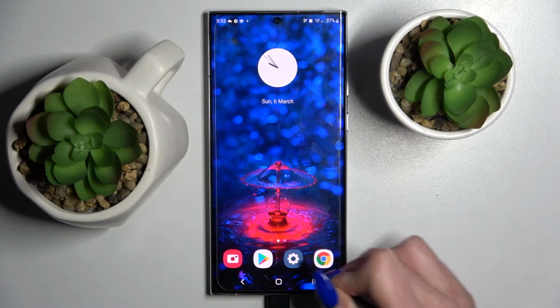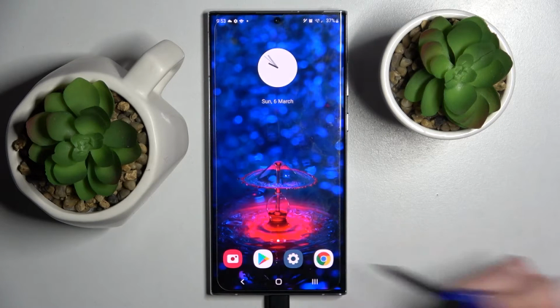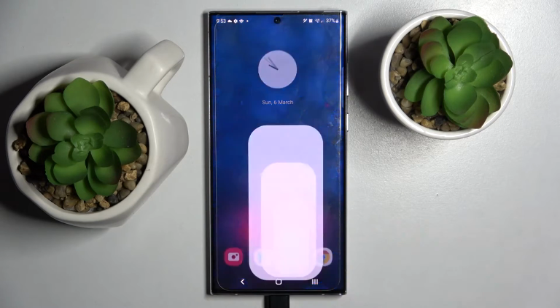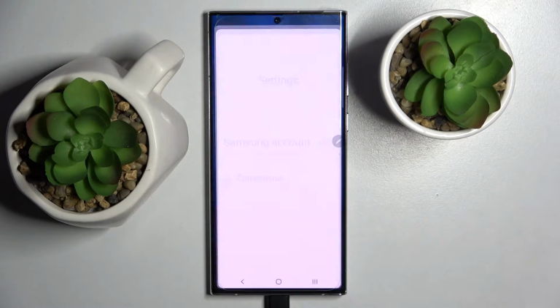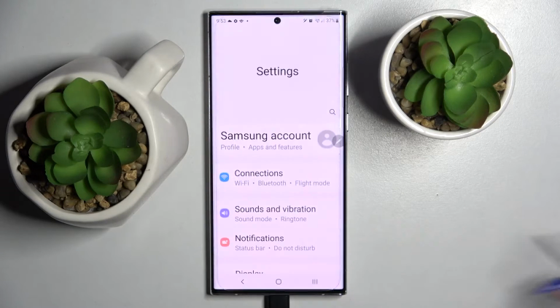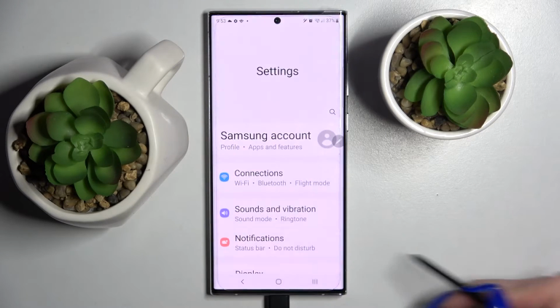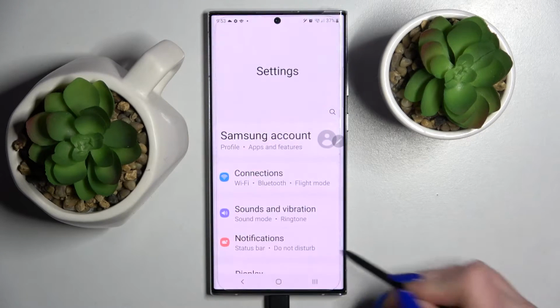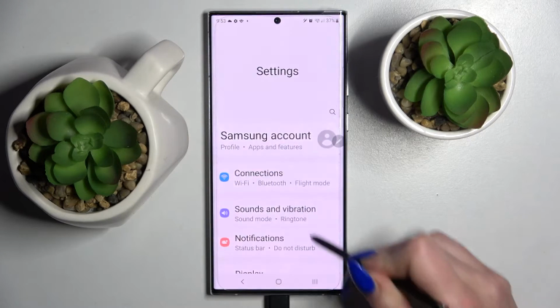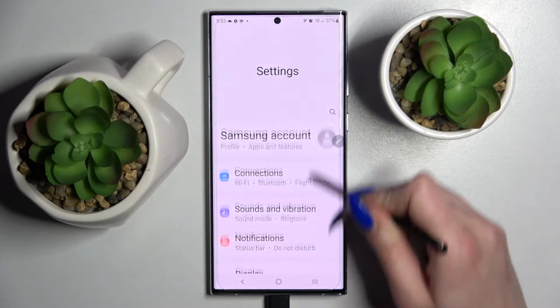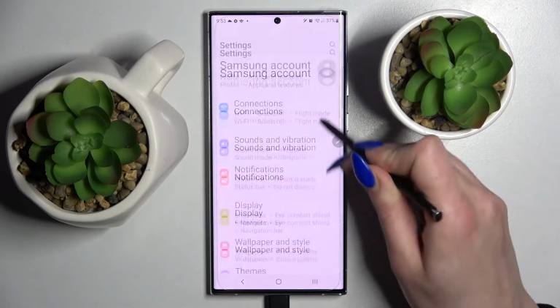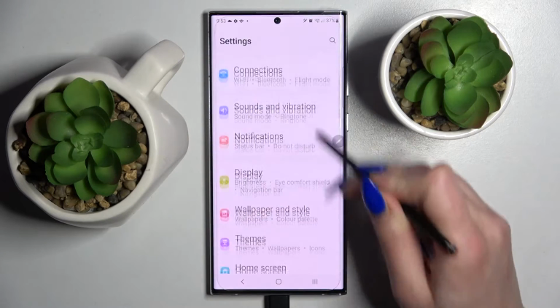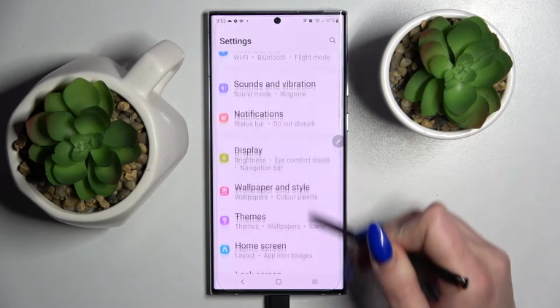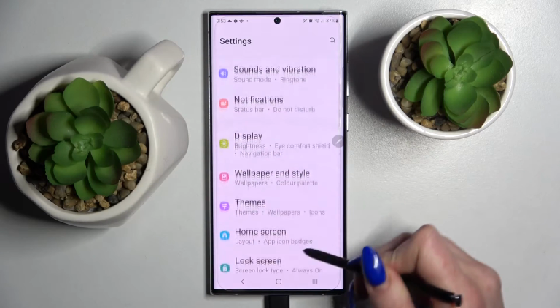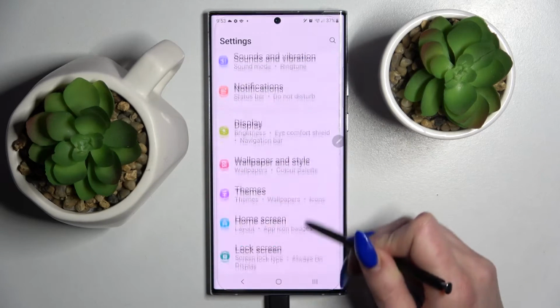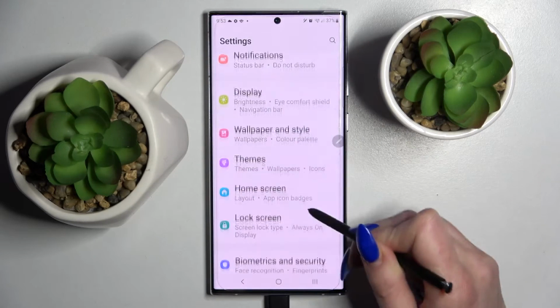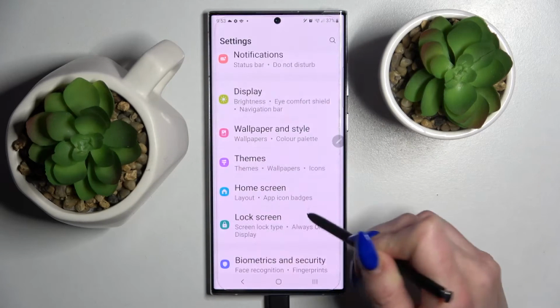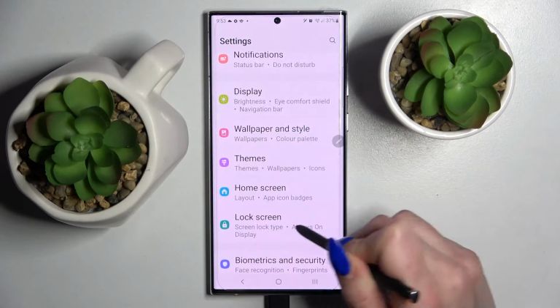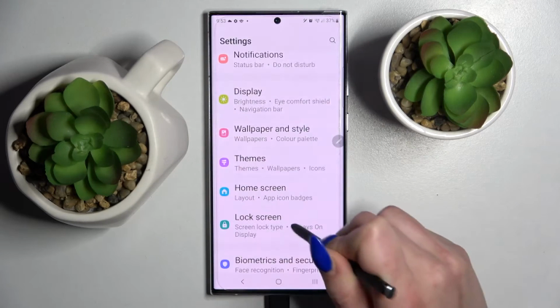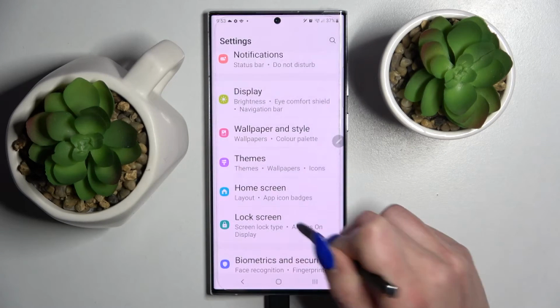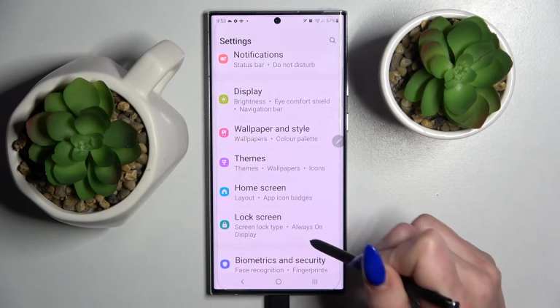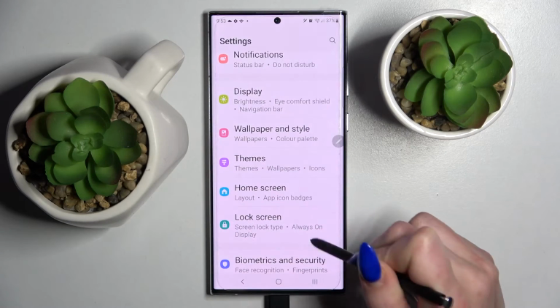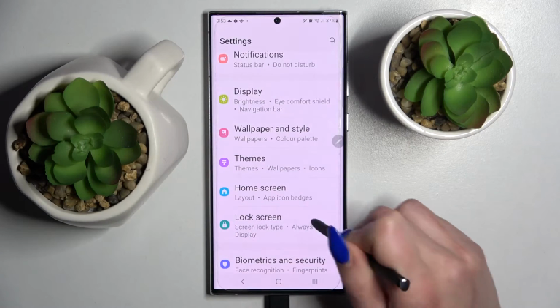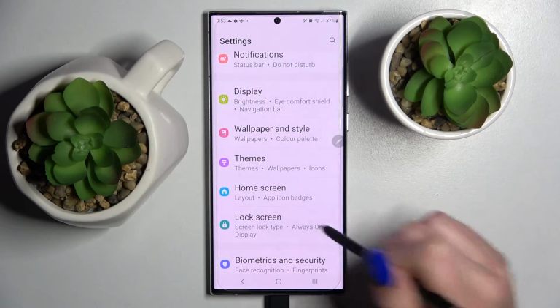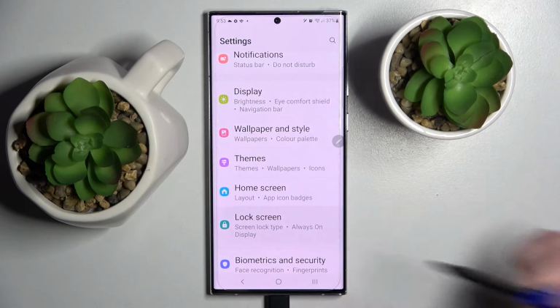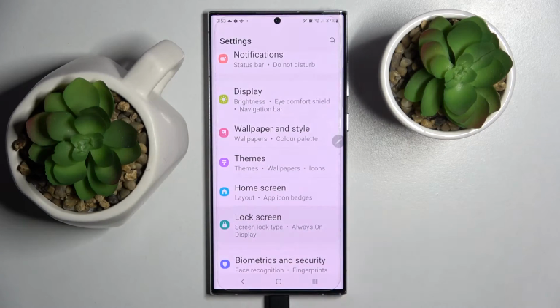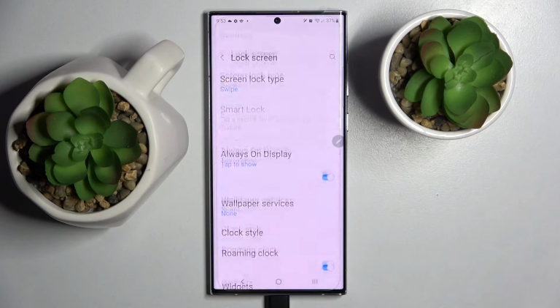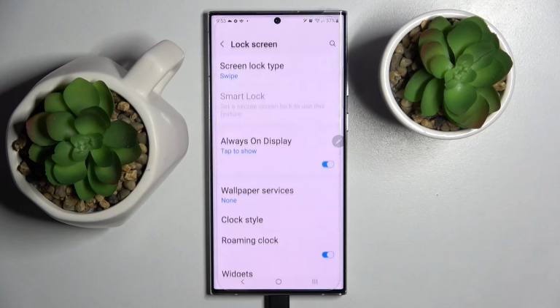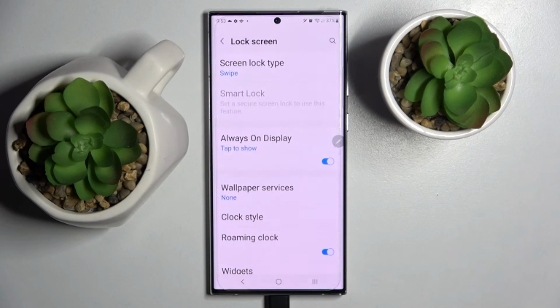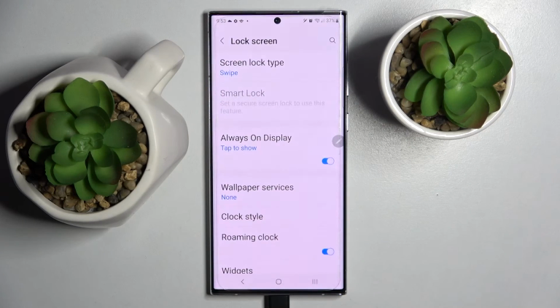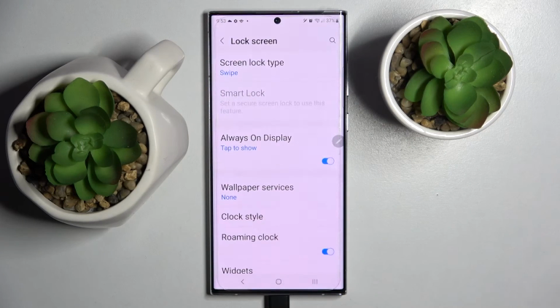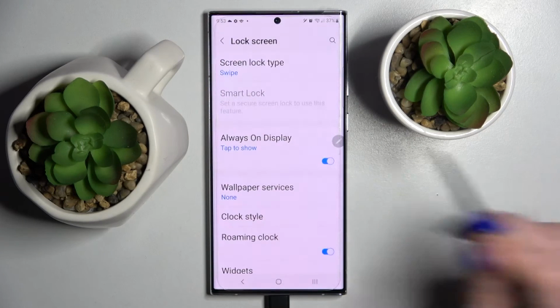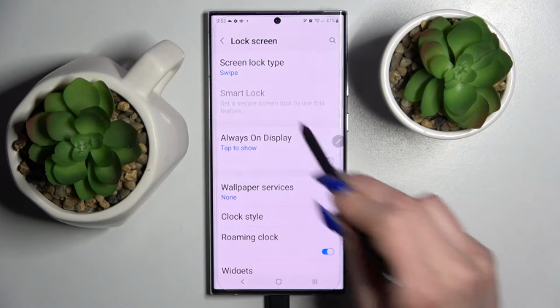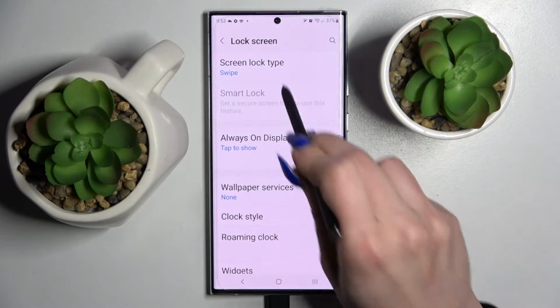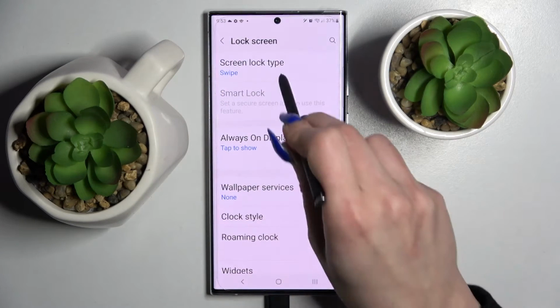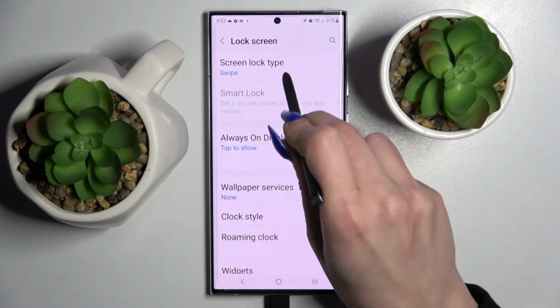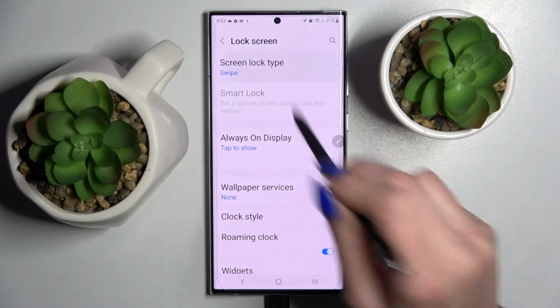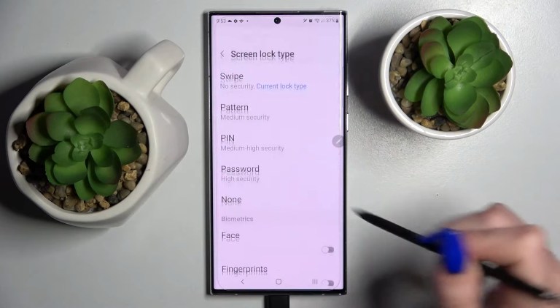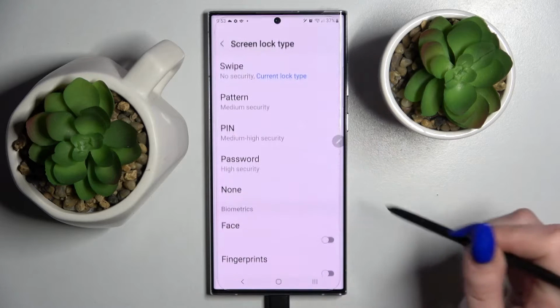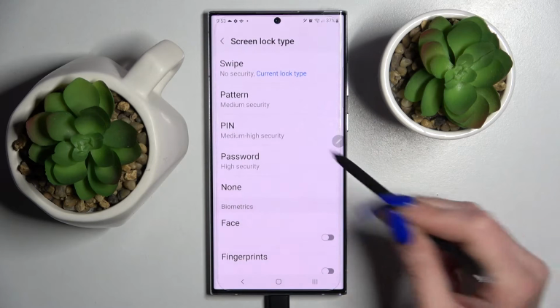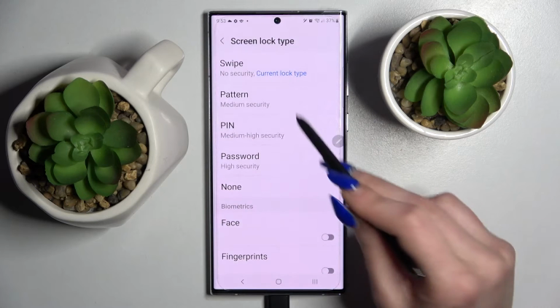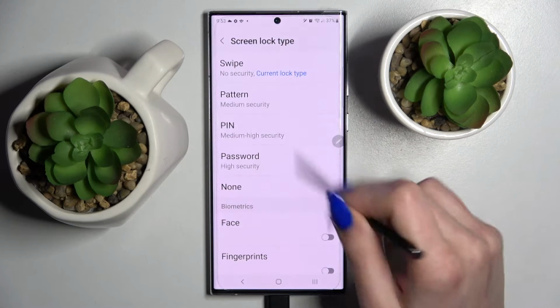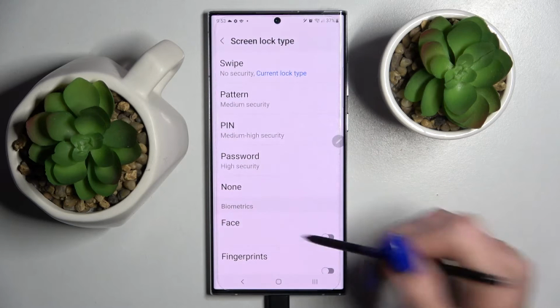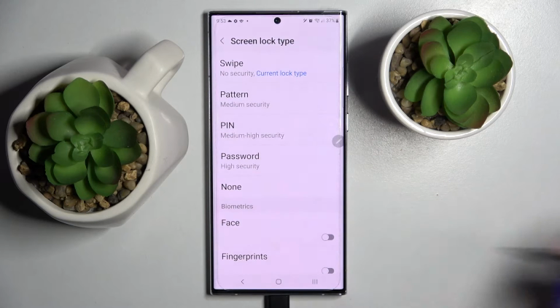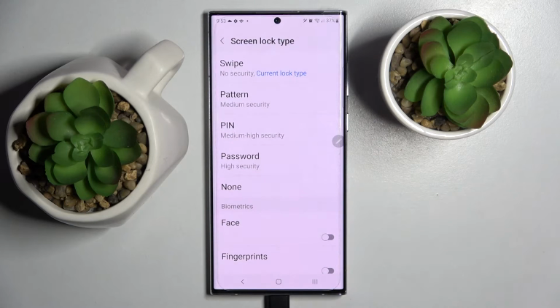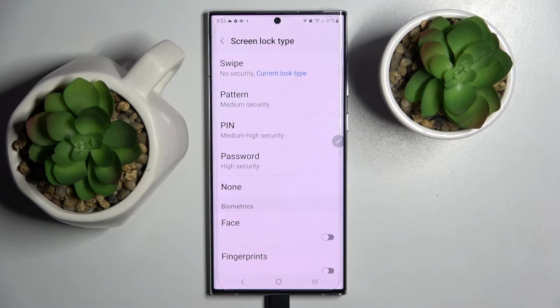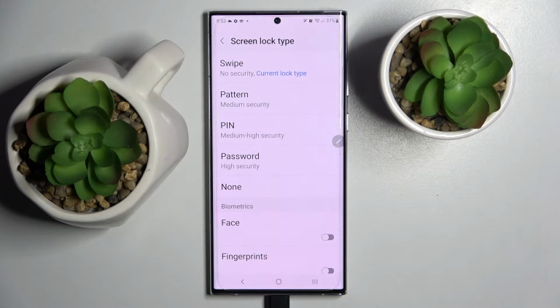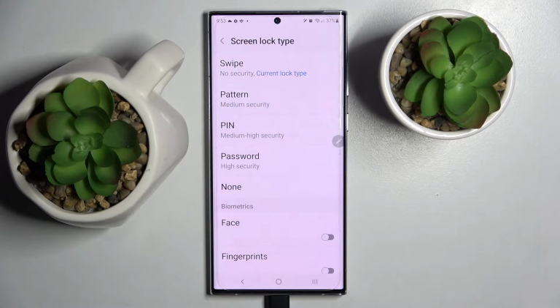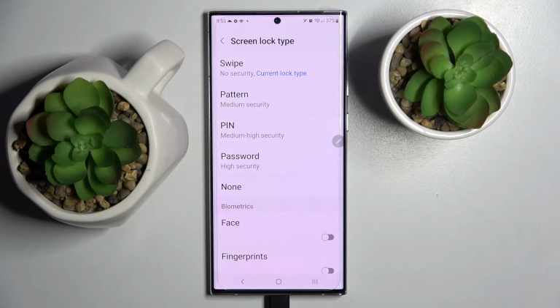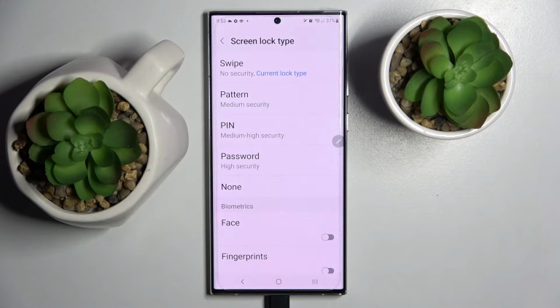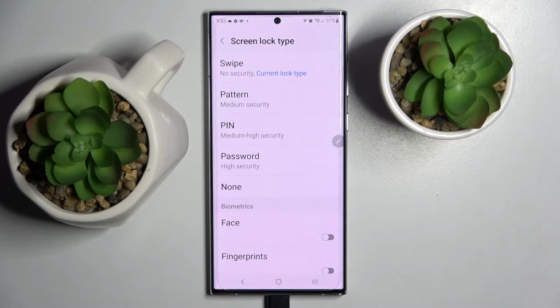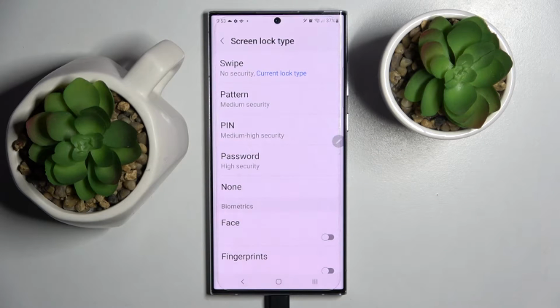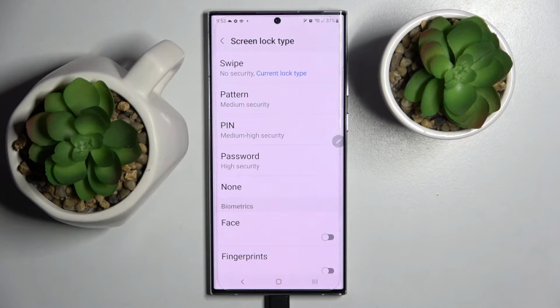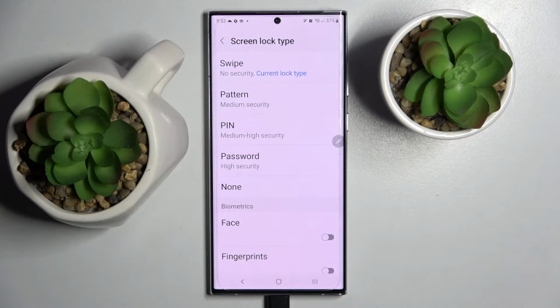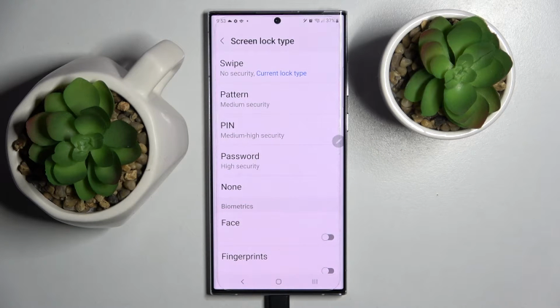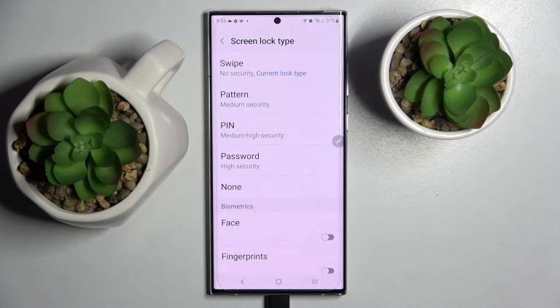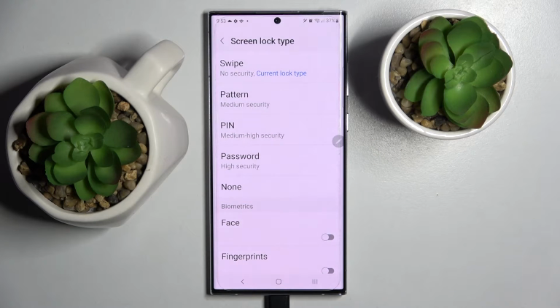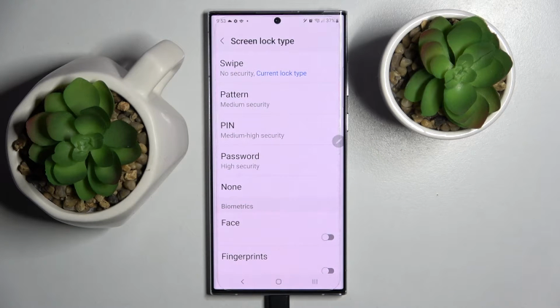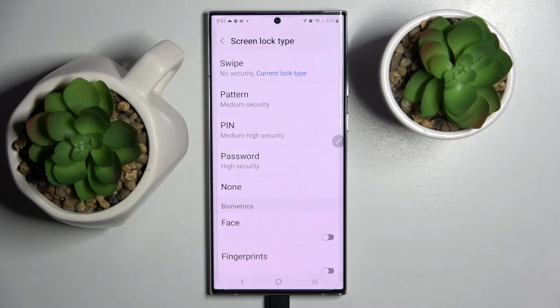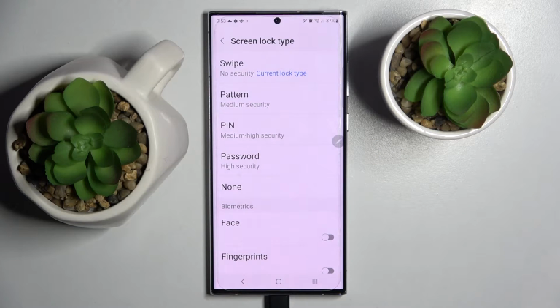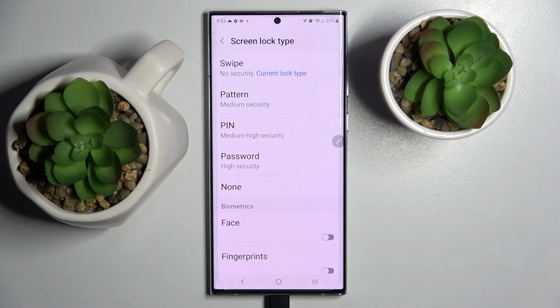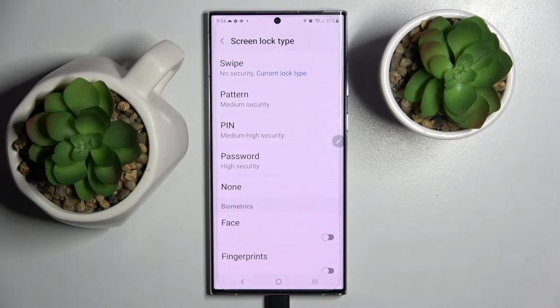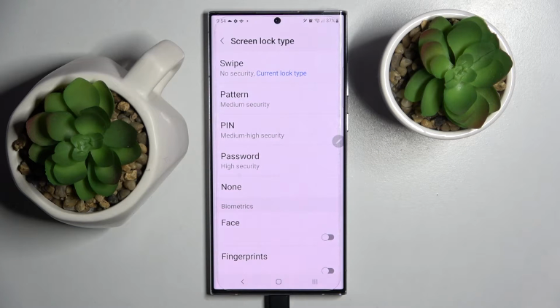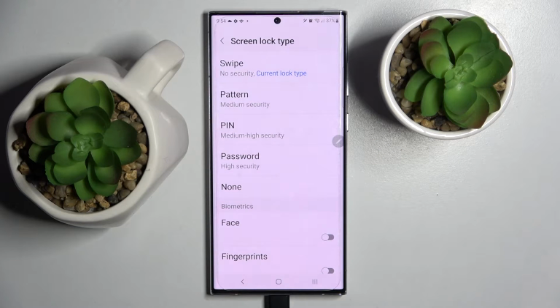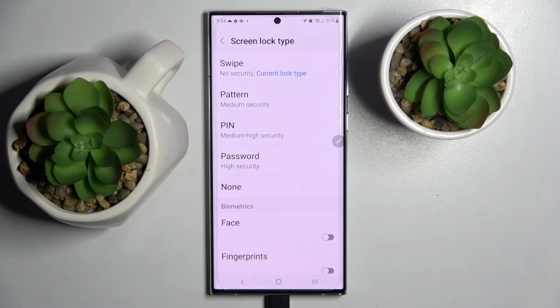Firstly, go into settings, scroll down and choose lock screen. Now you need to click on screen lock type and select one of those lock-in methods: pattern, pin, or password.